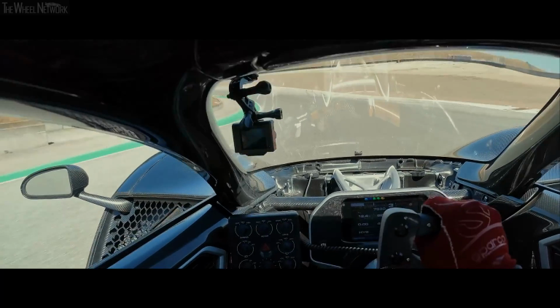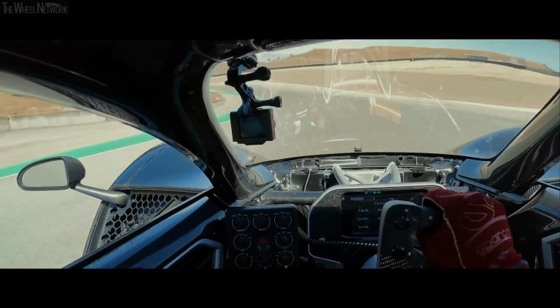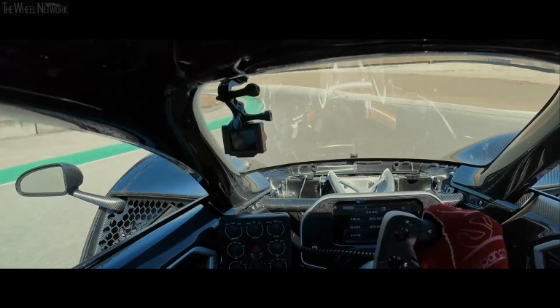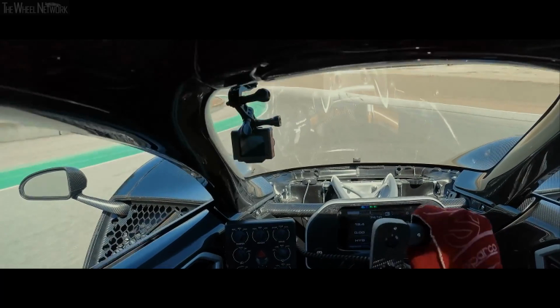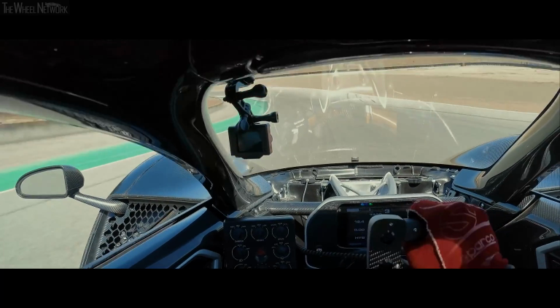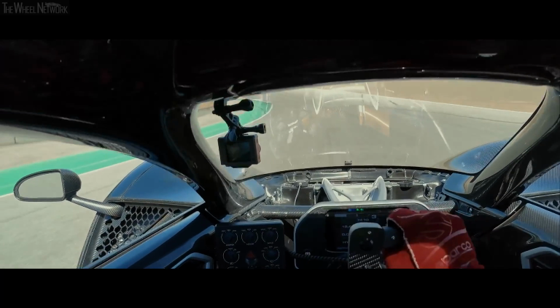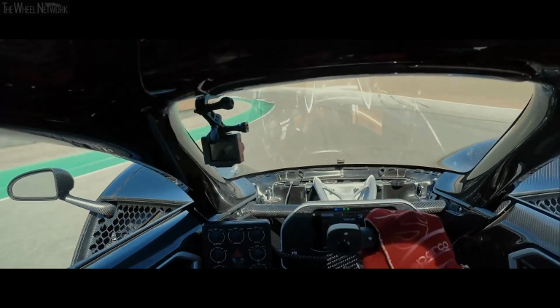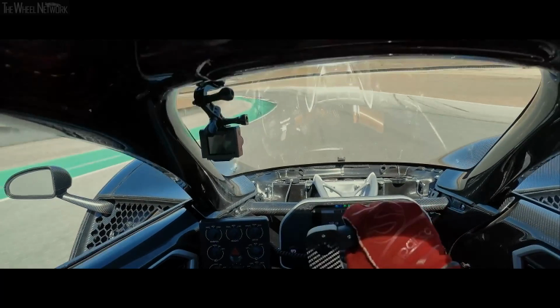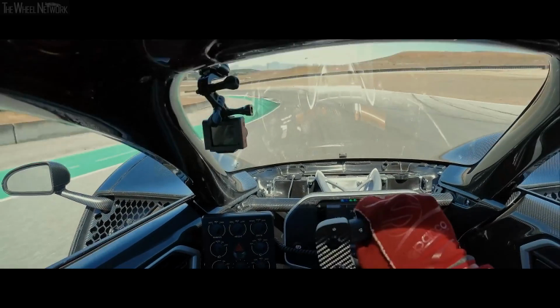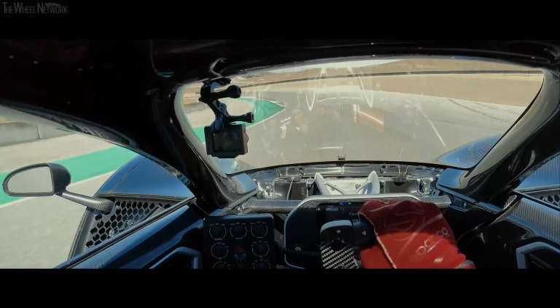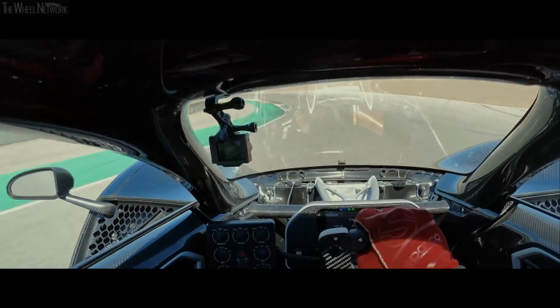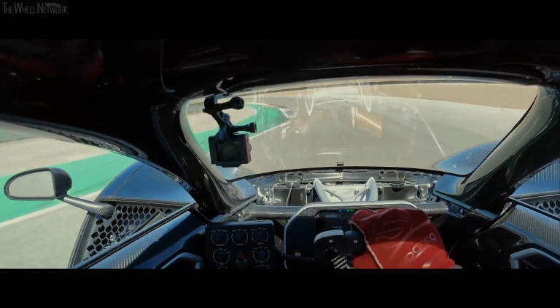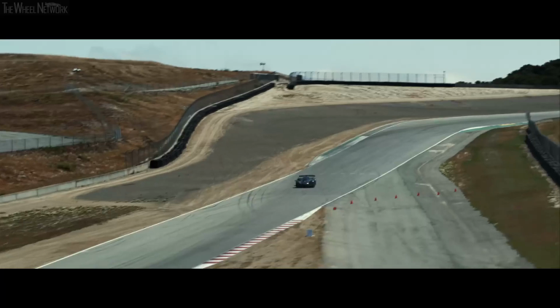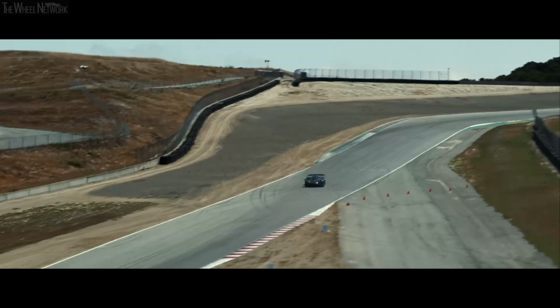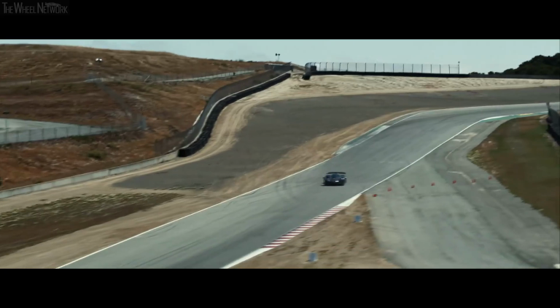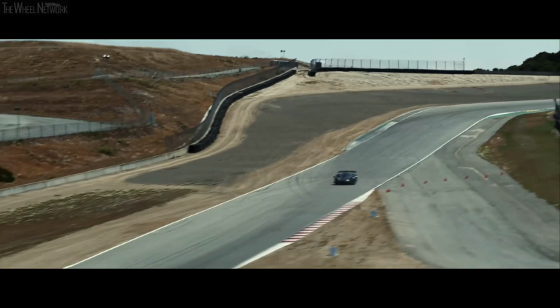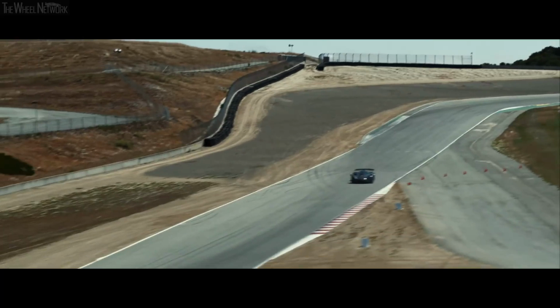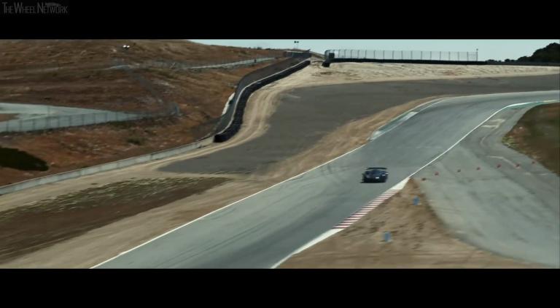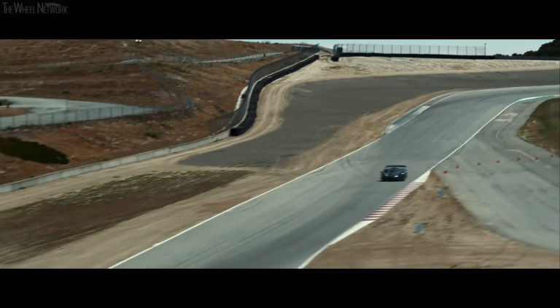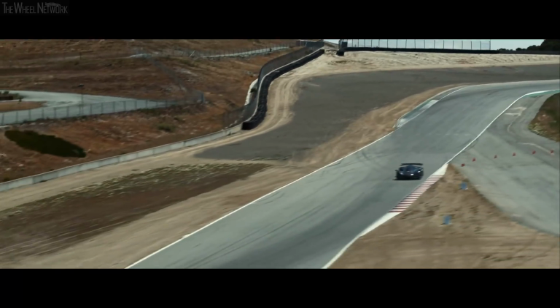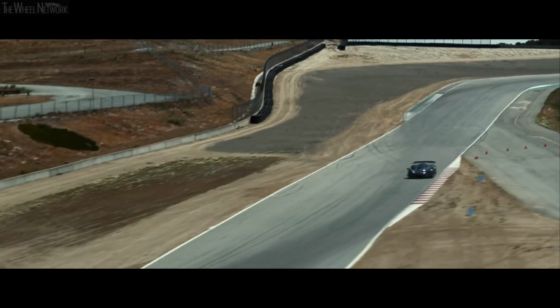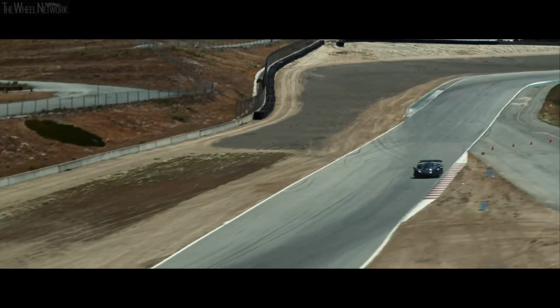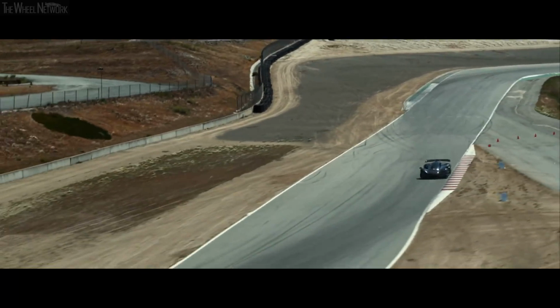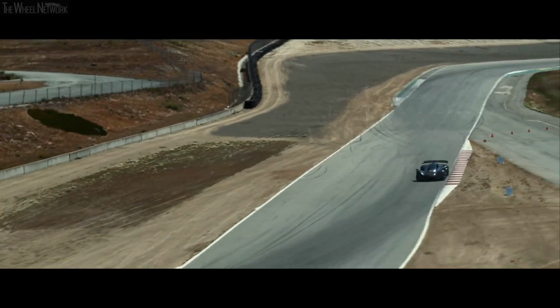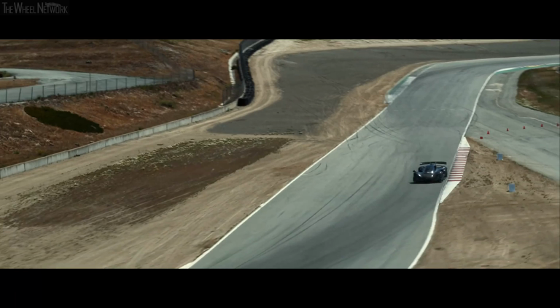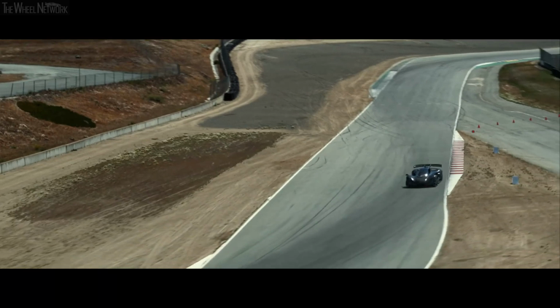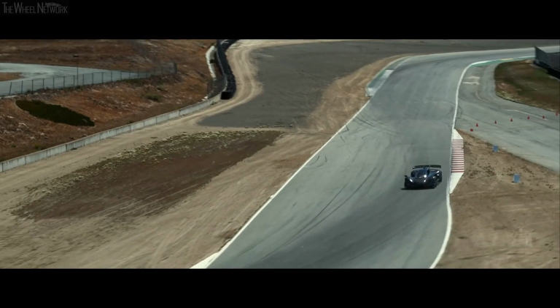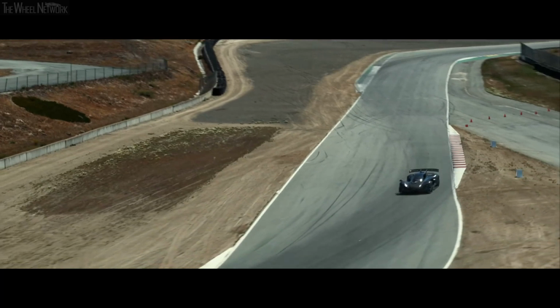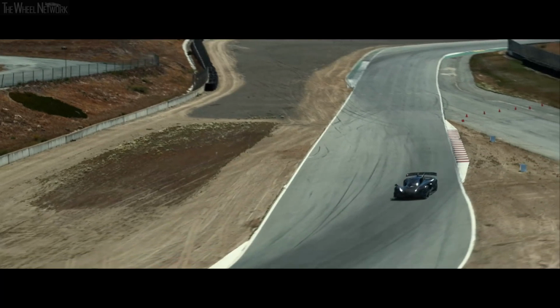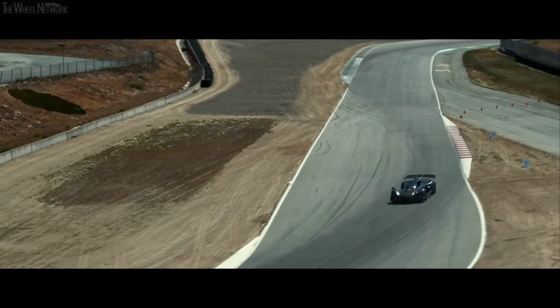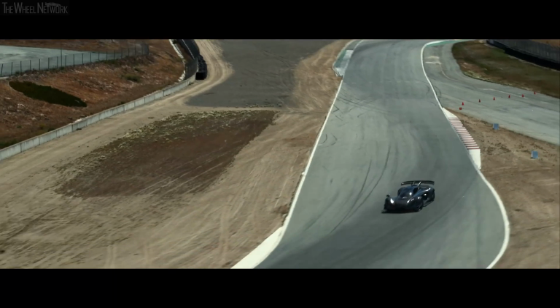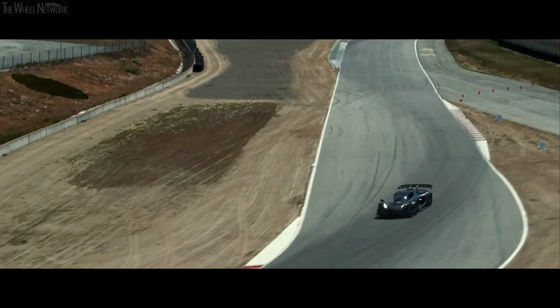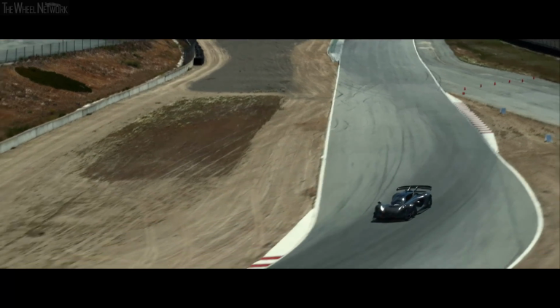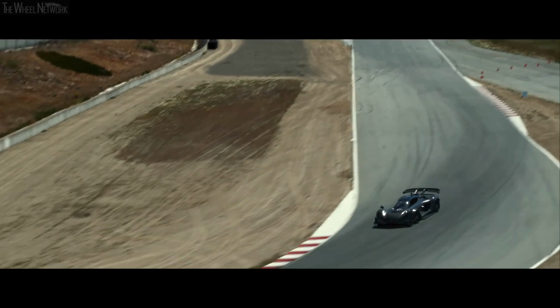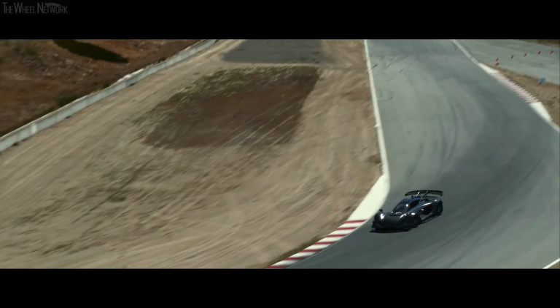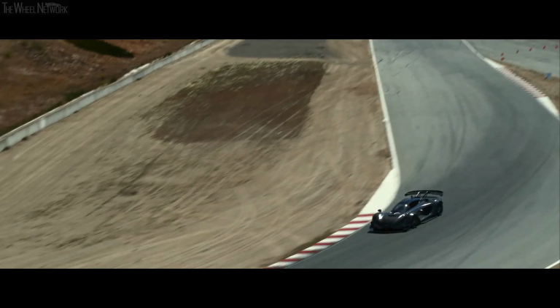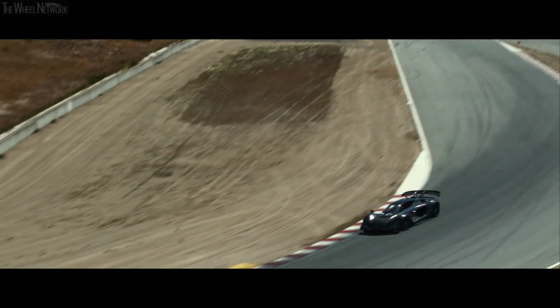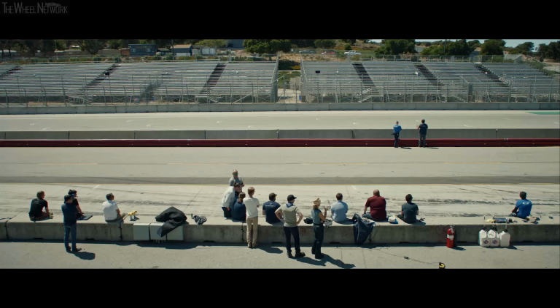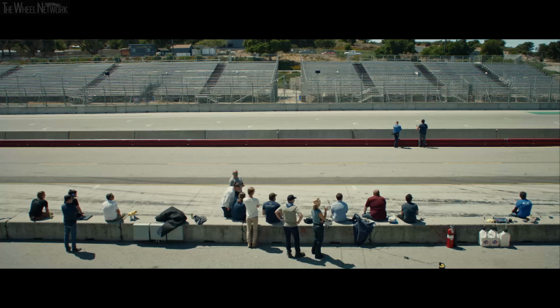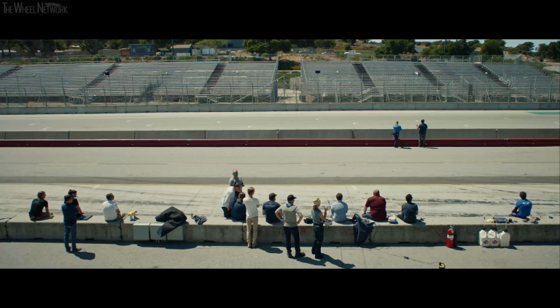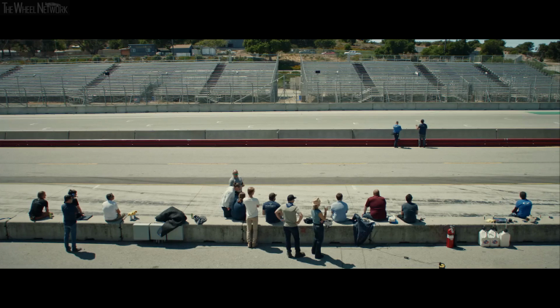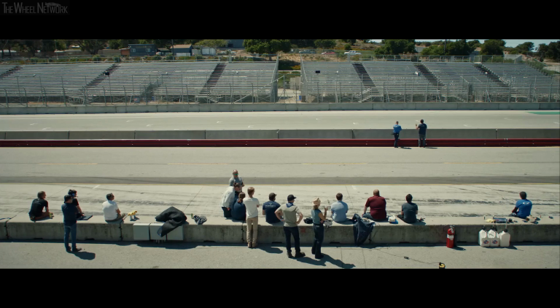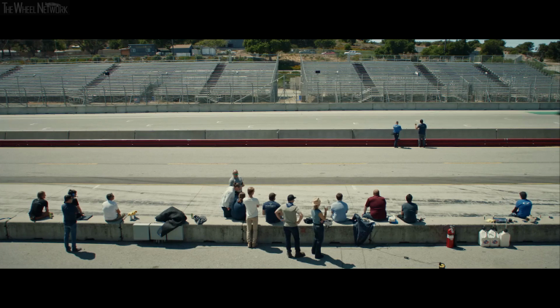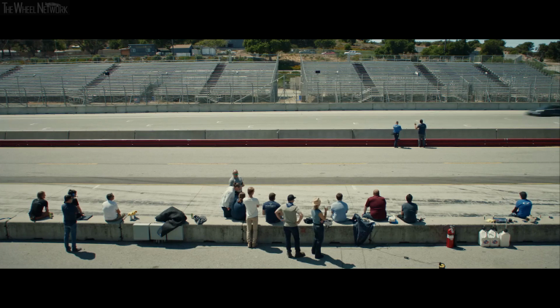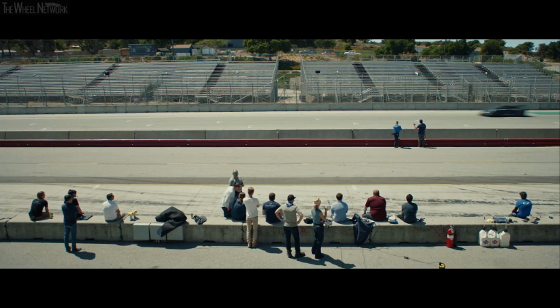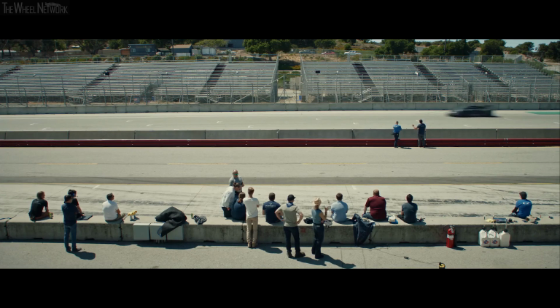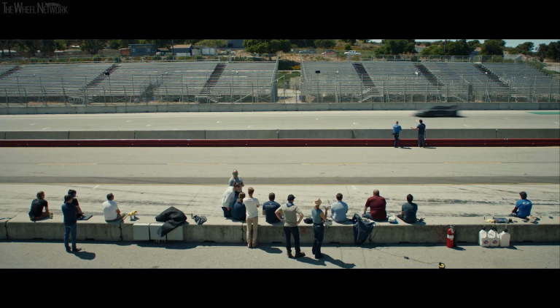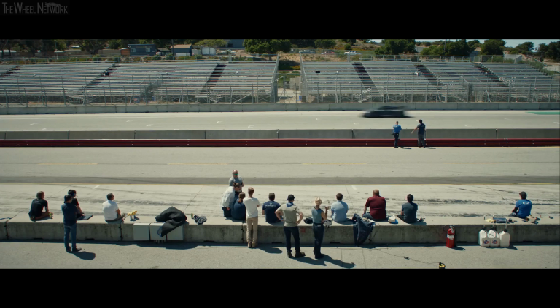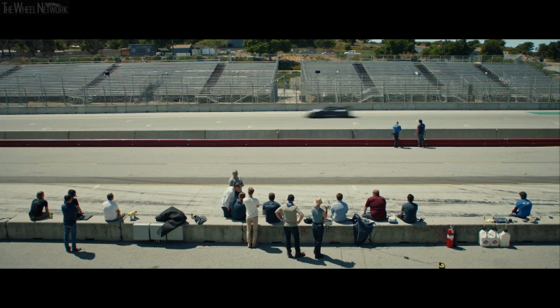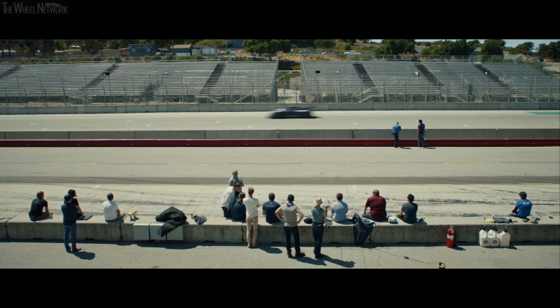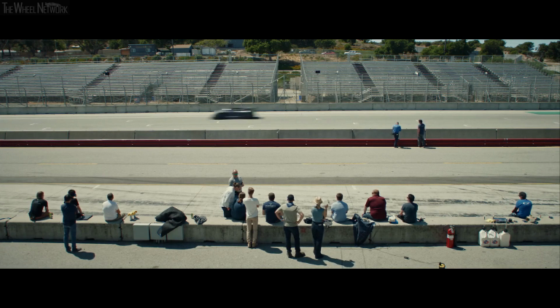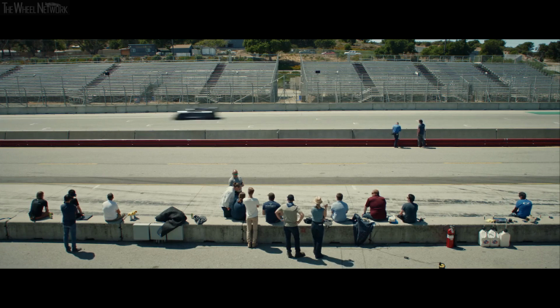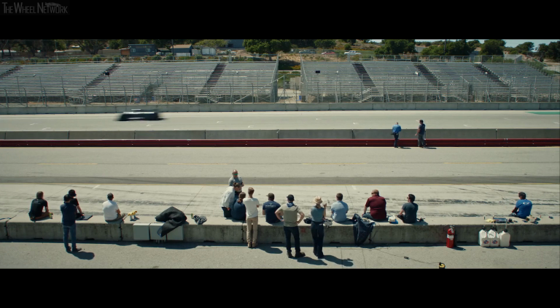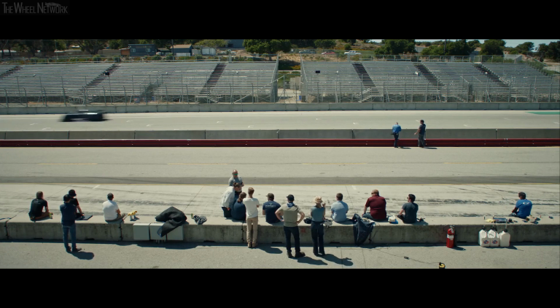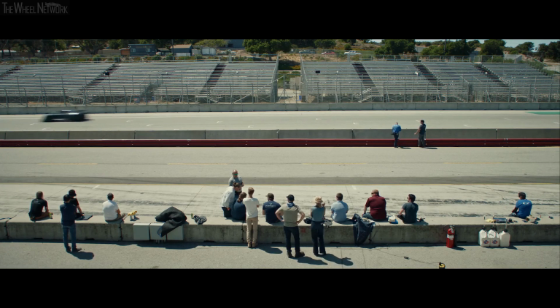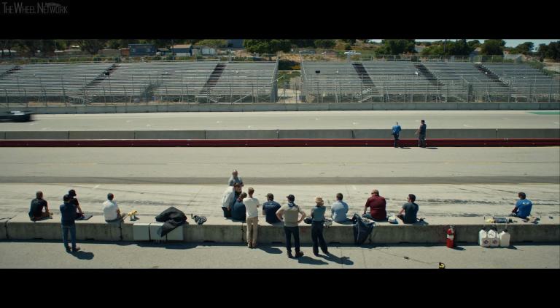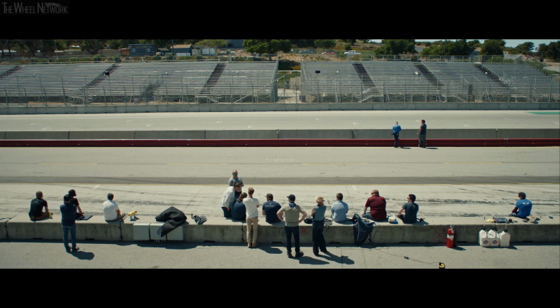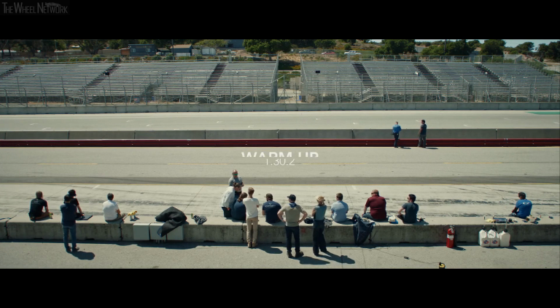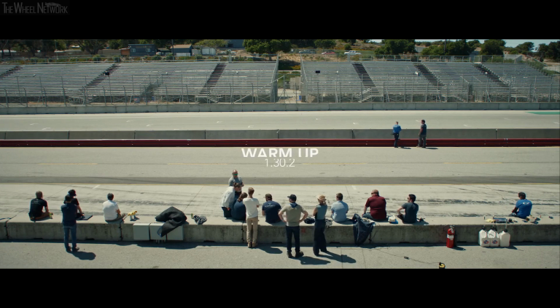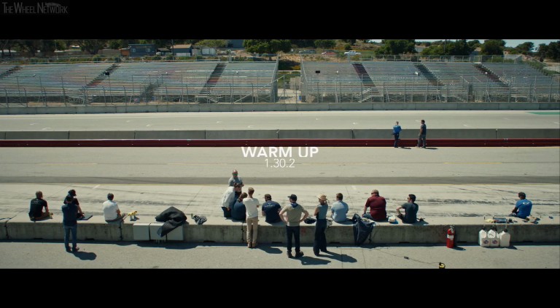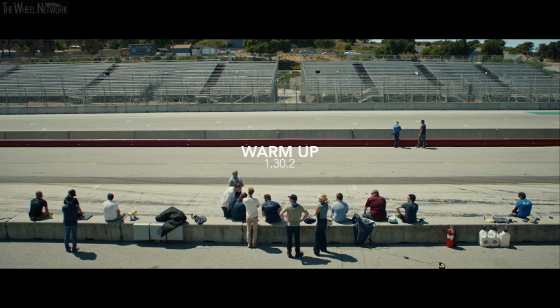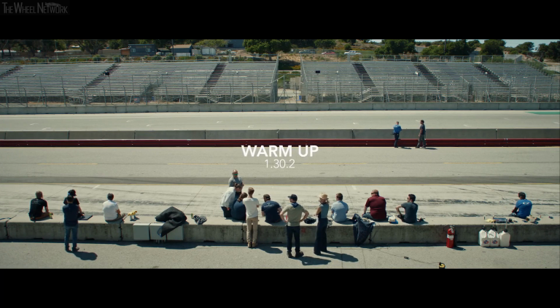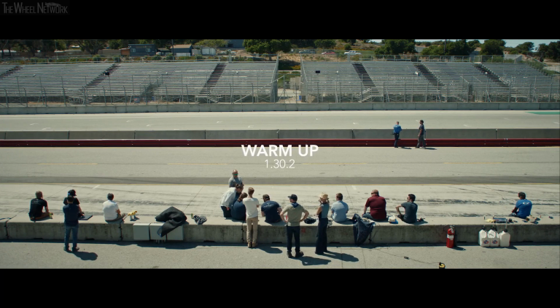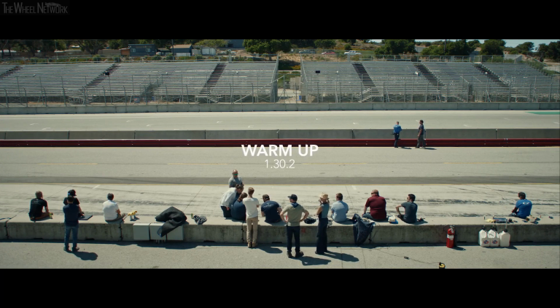It's a tenth here, a tenth there, and these things make a difference. On paper, we have a lot of confidence that this car can perform.